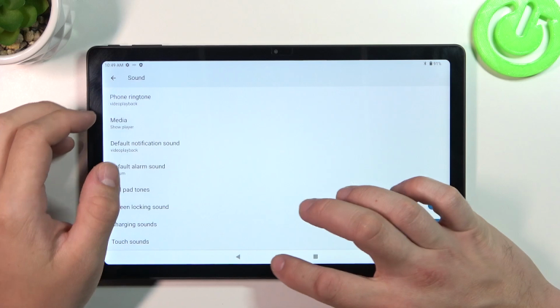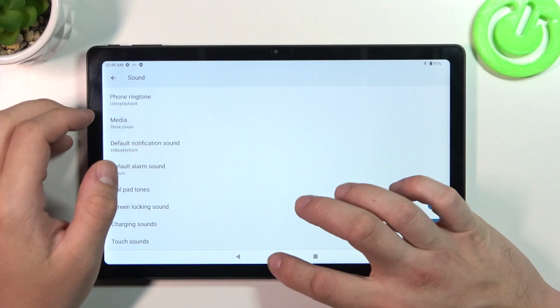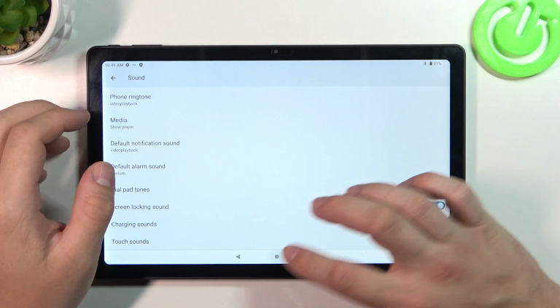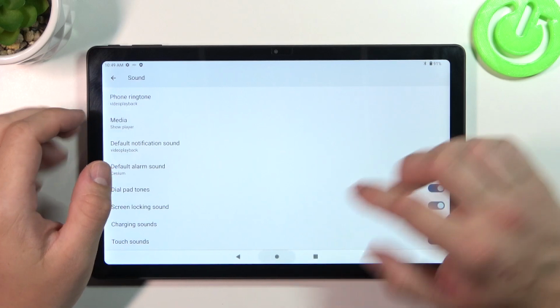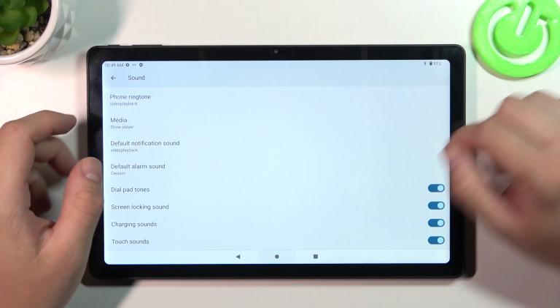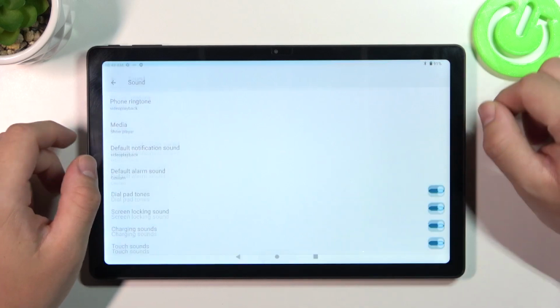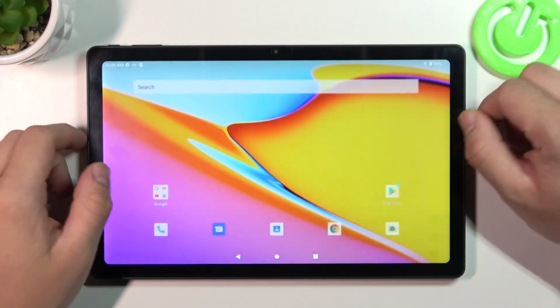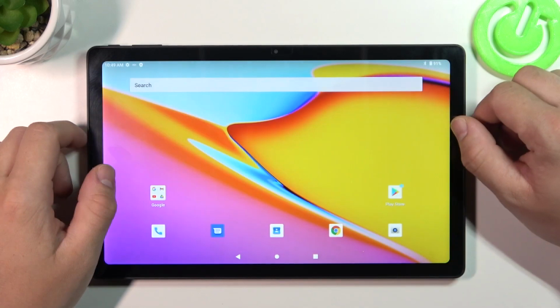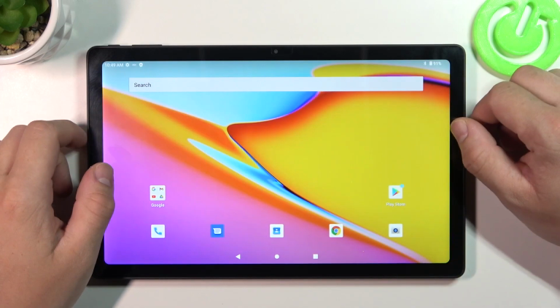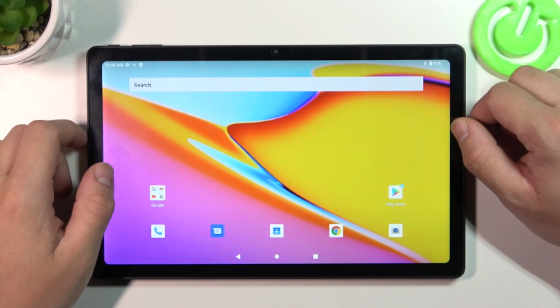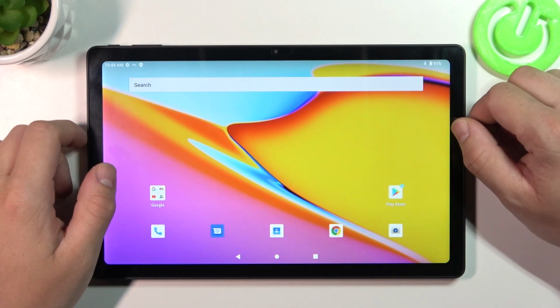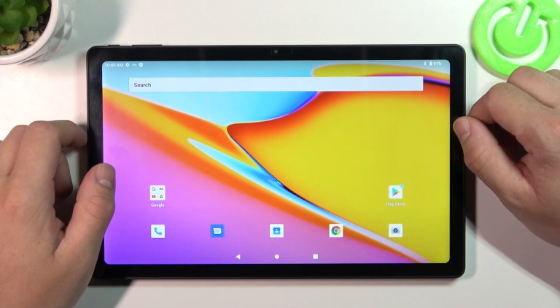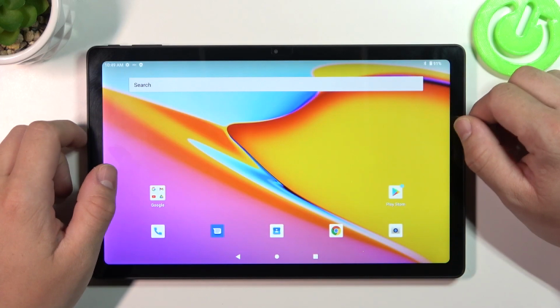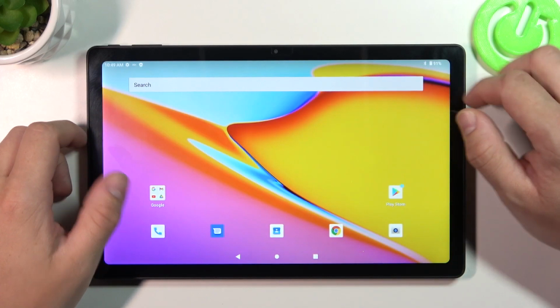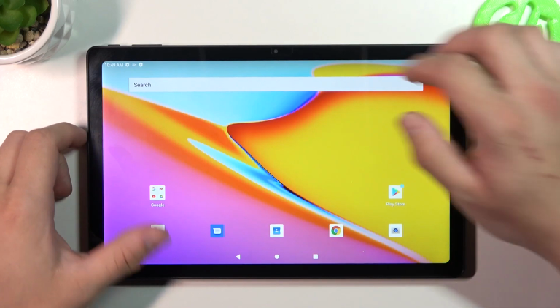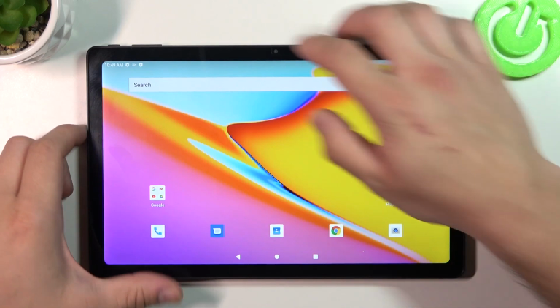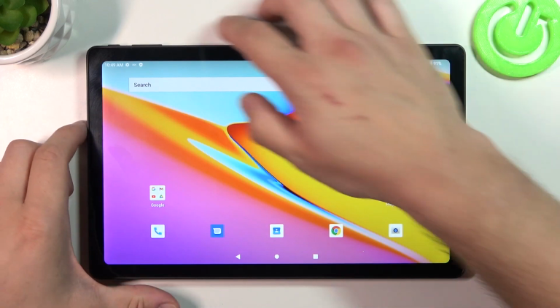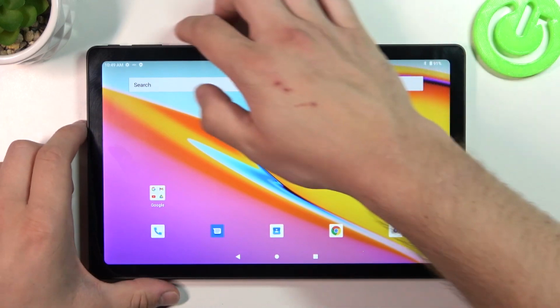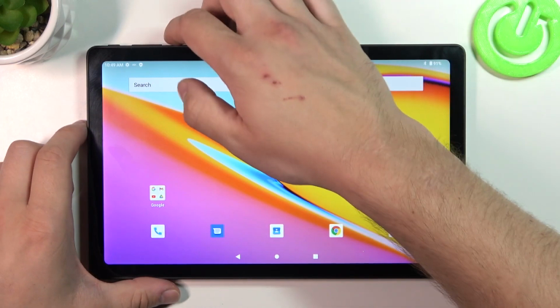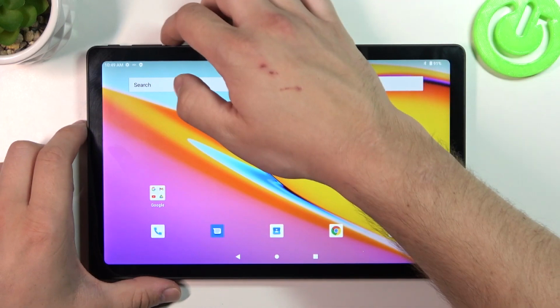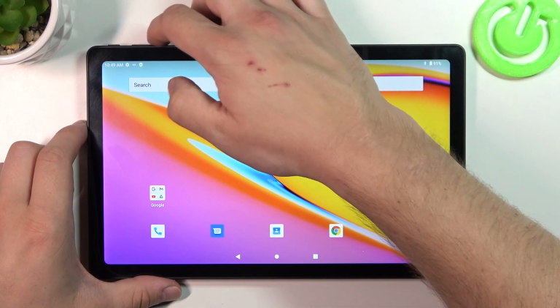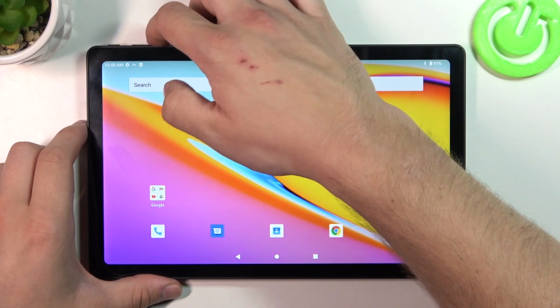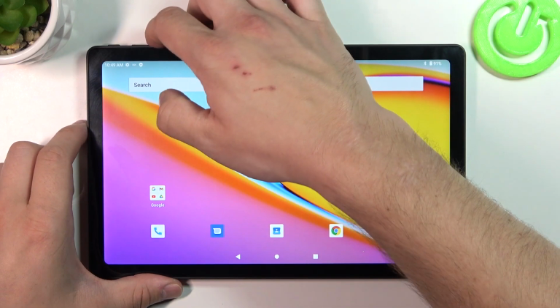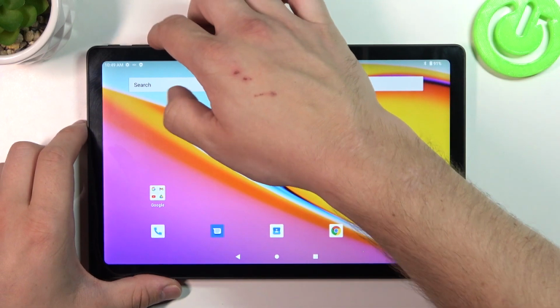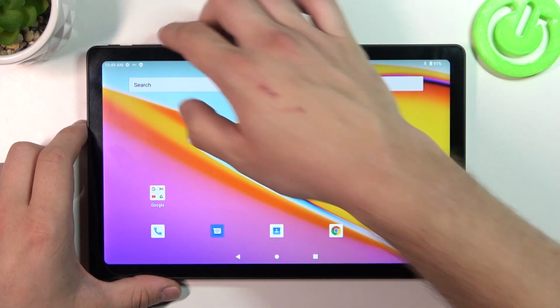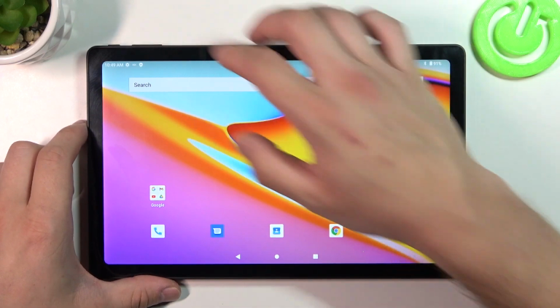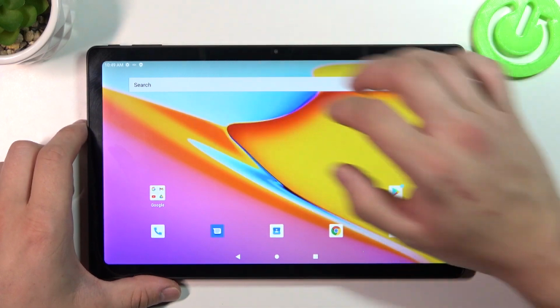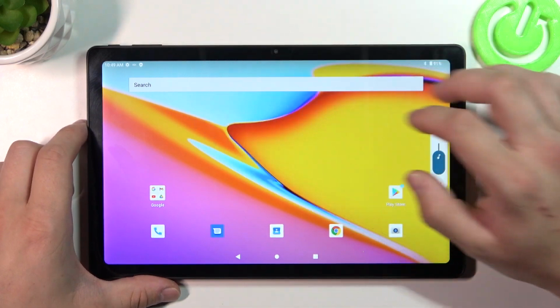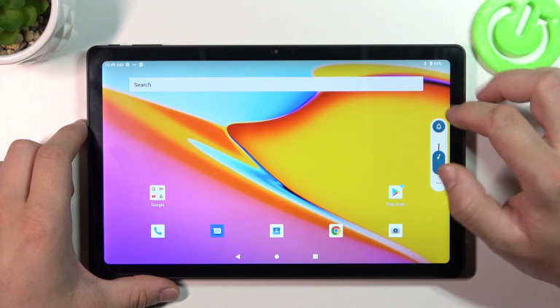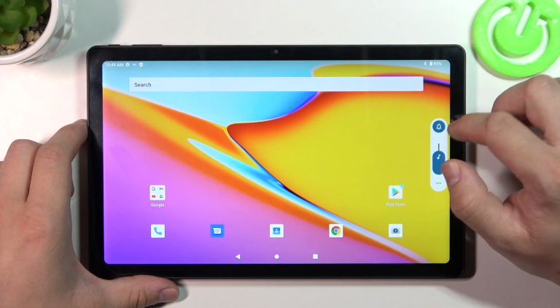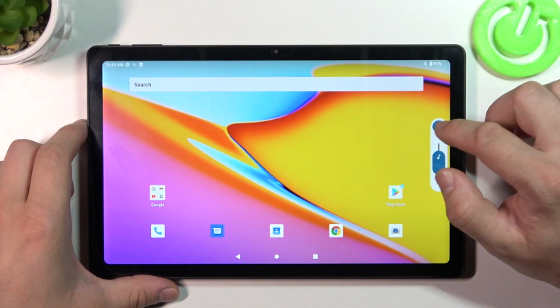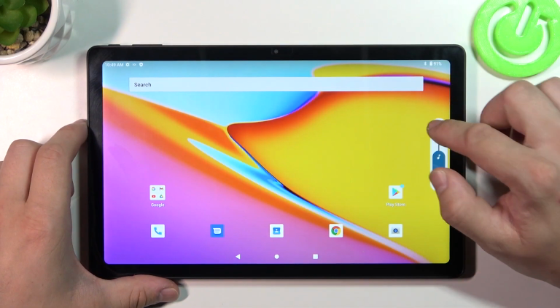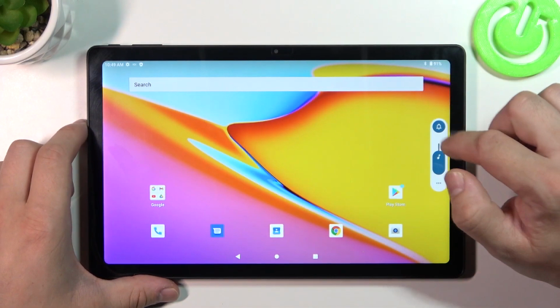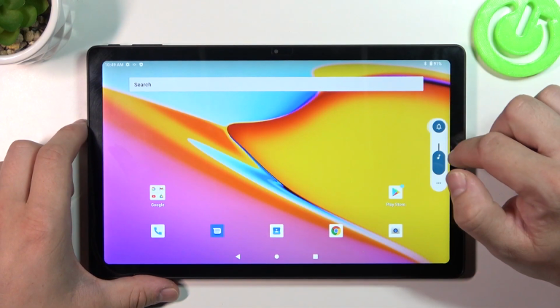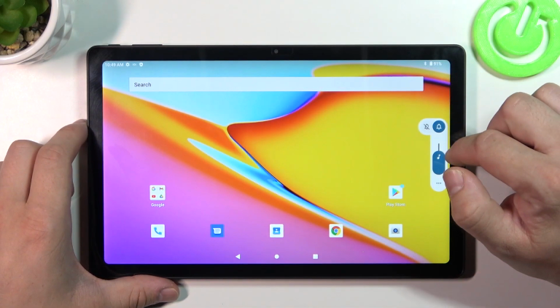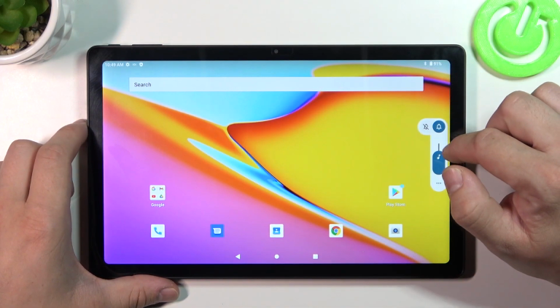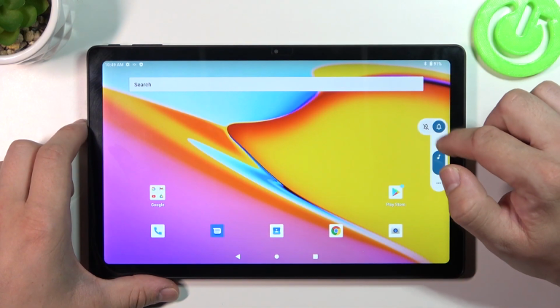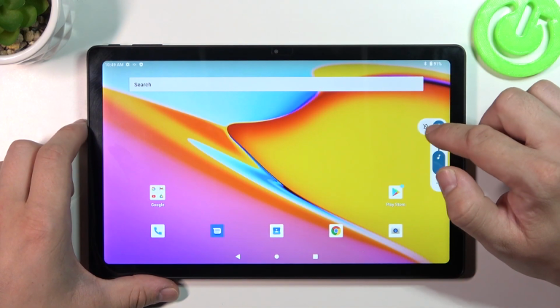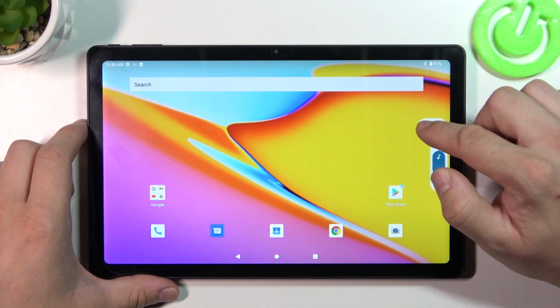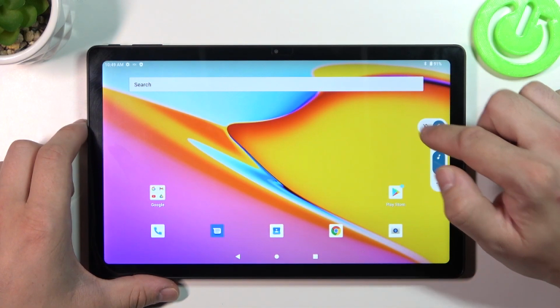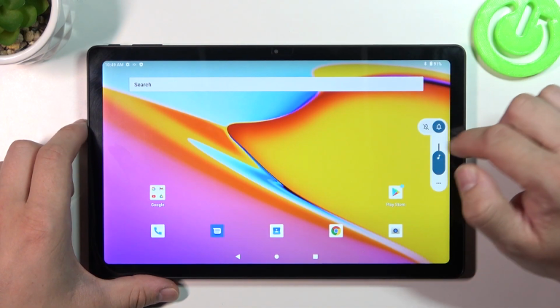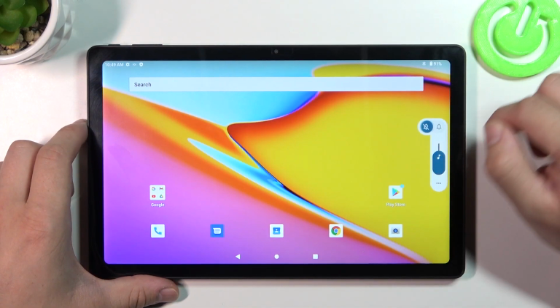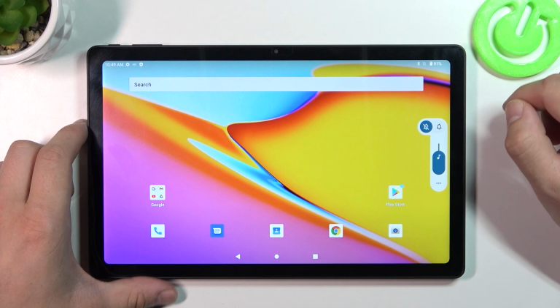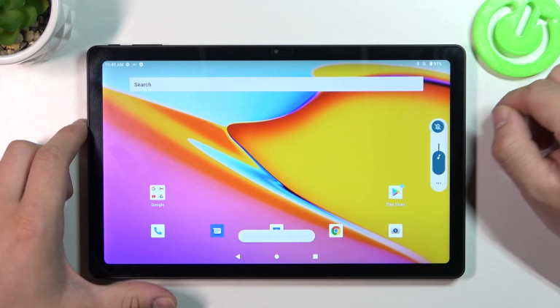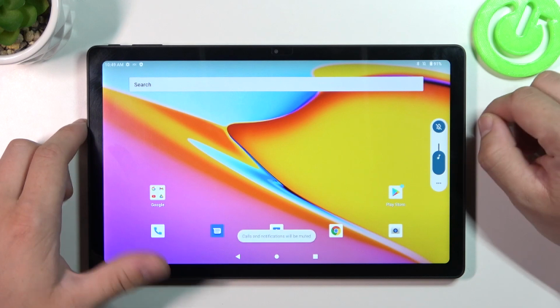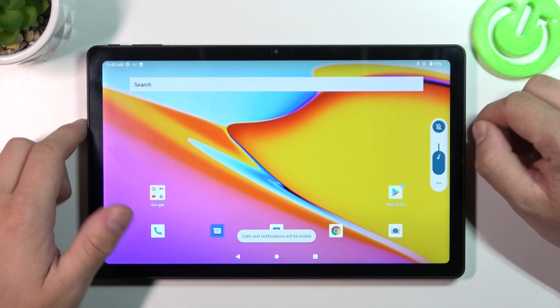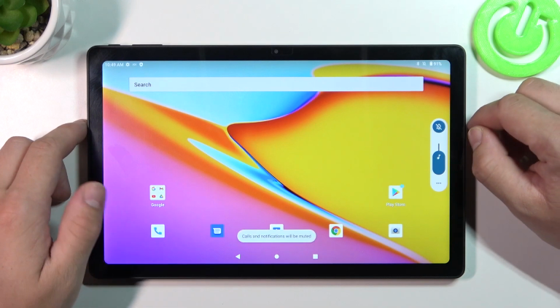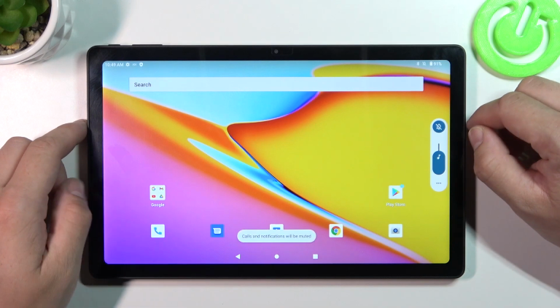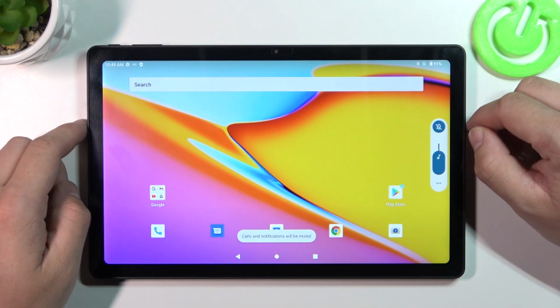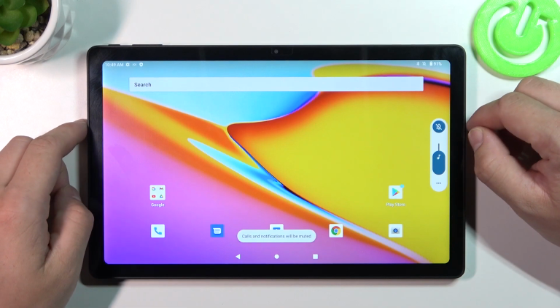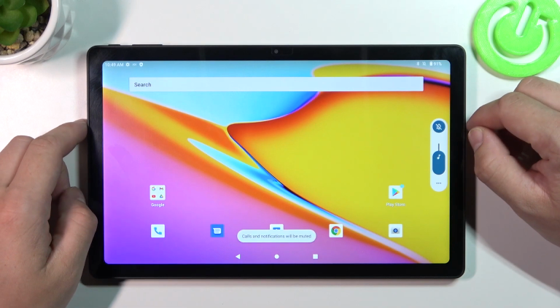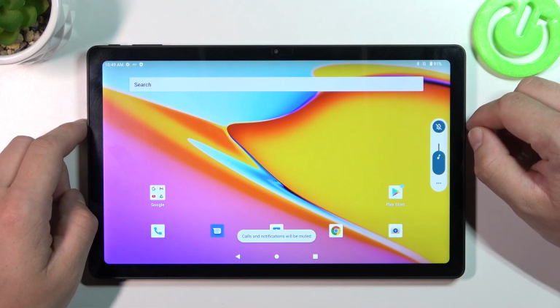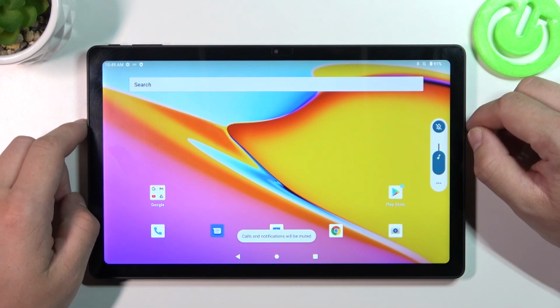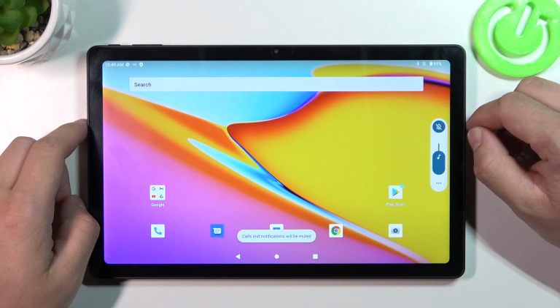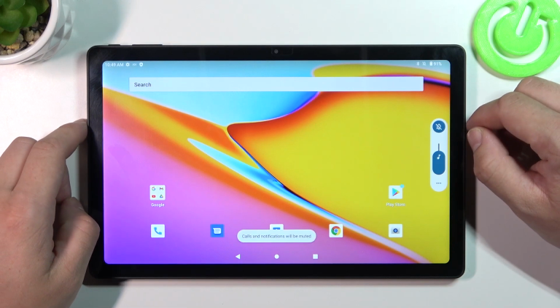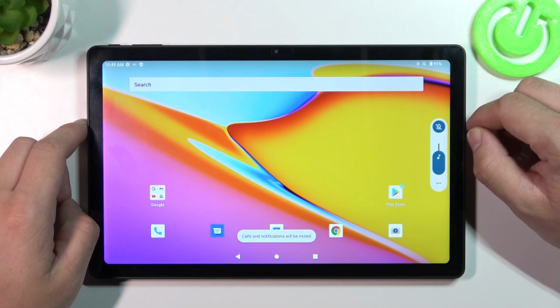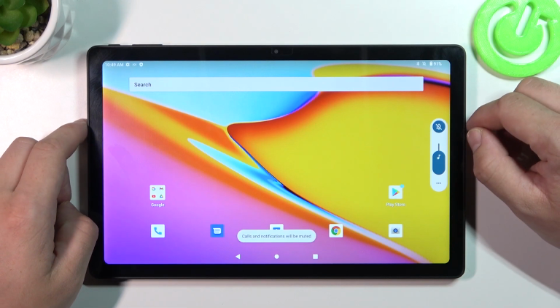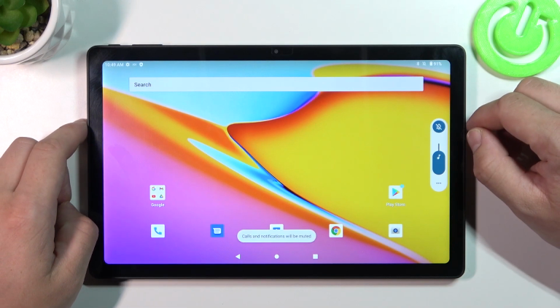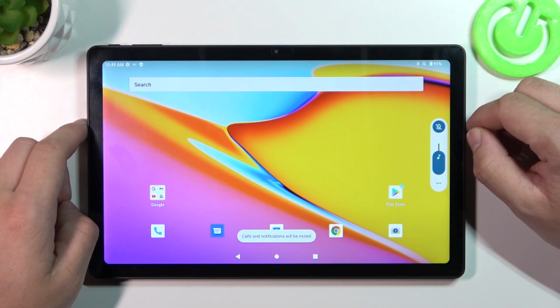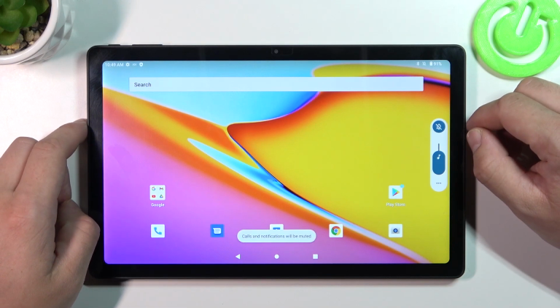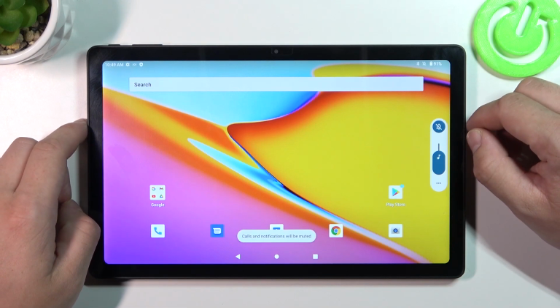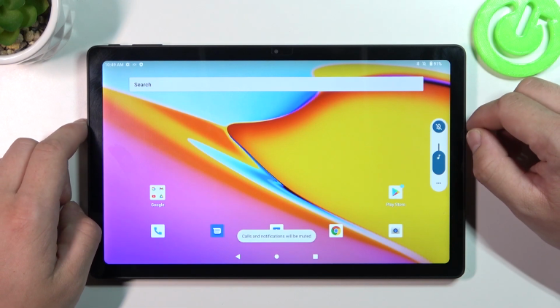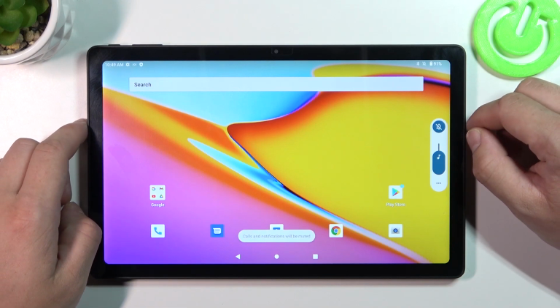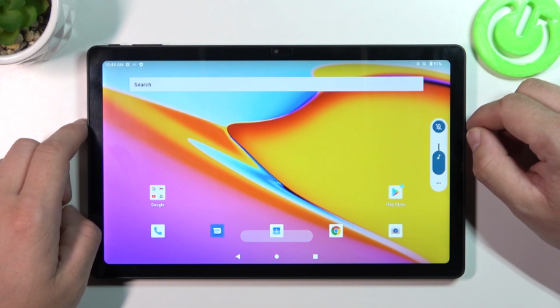Hello, in front of me I've got Huvi iPad Max. In this video I'll show you how to connect headphones.